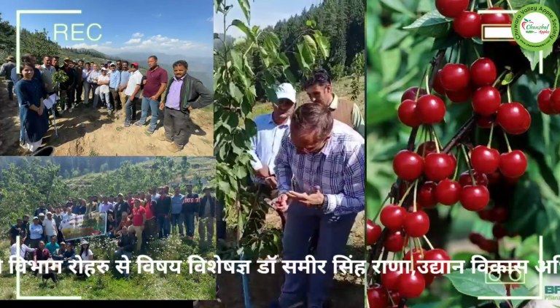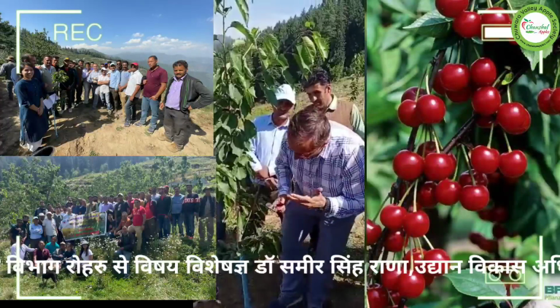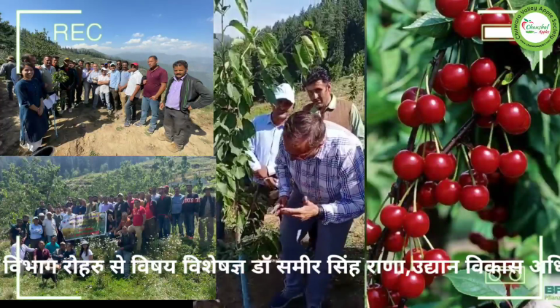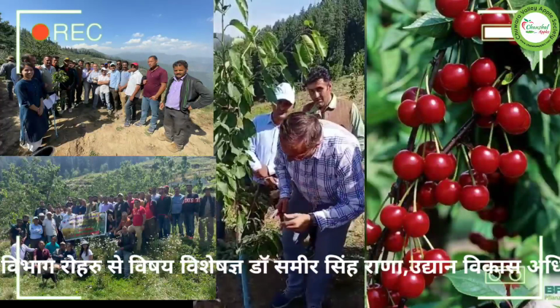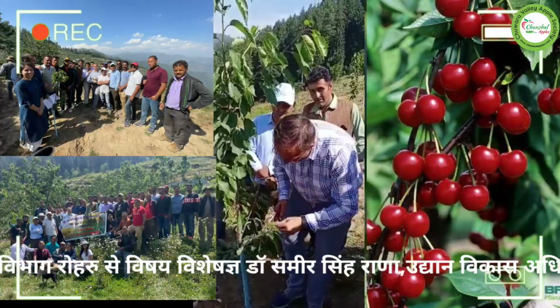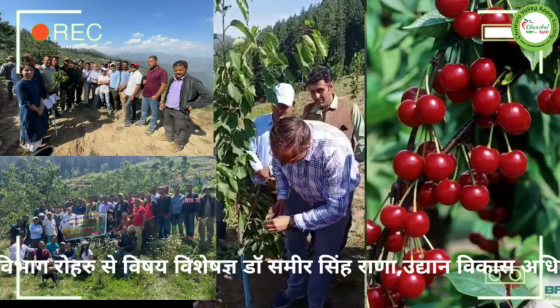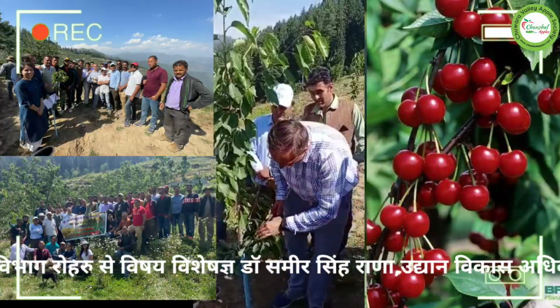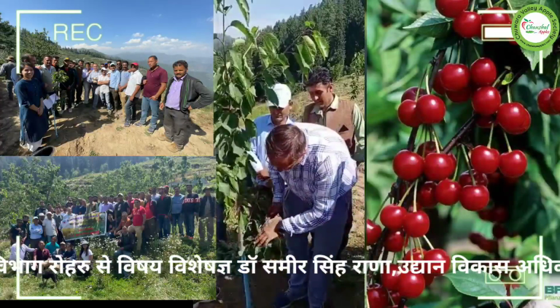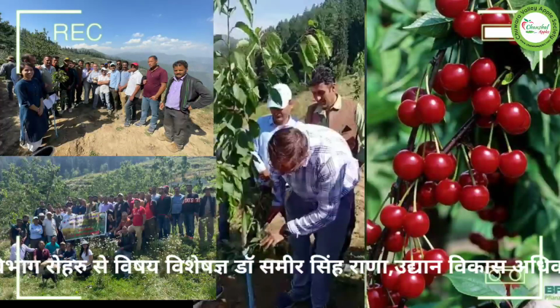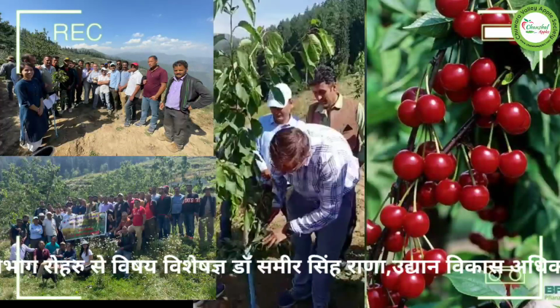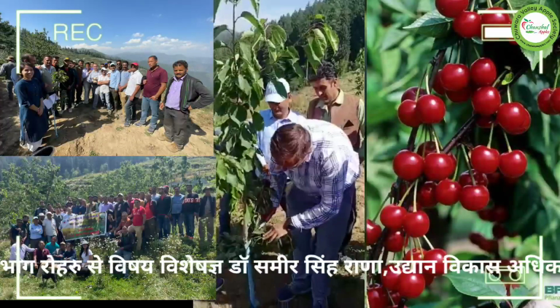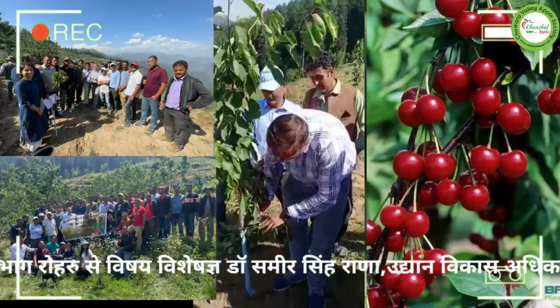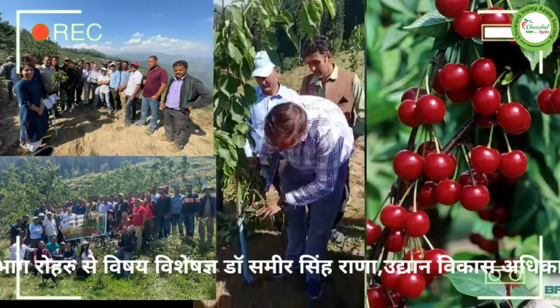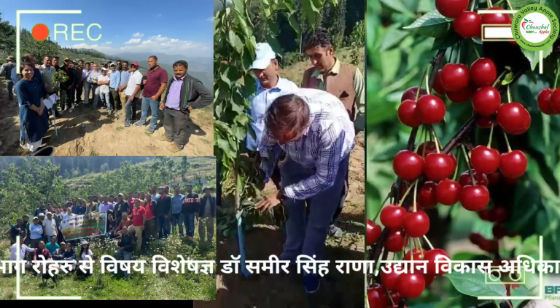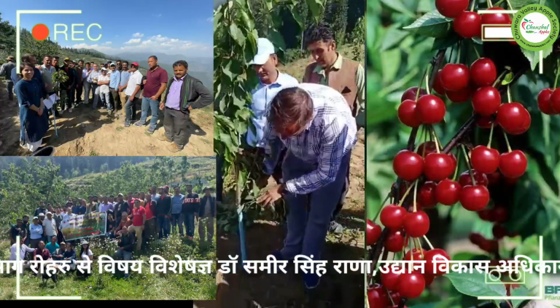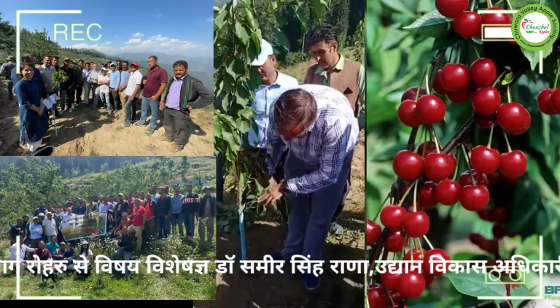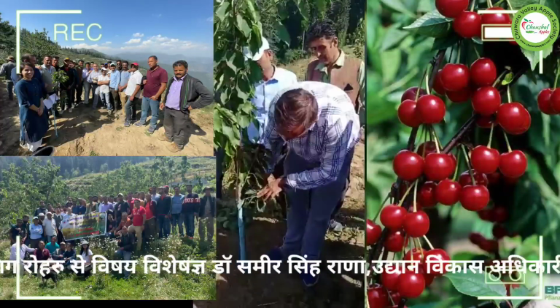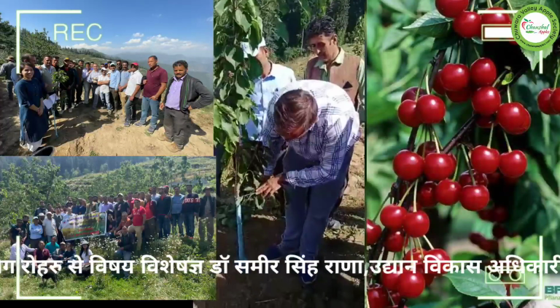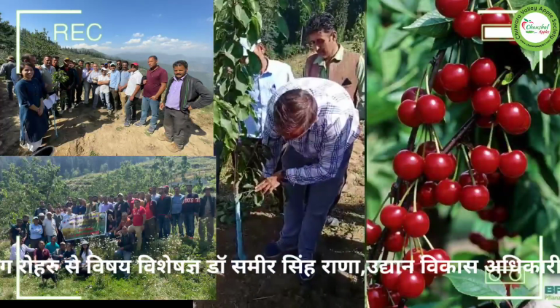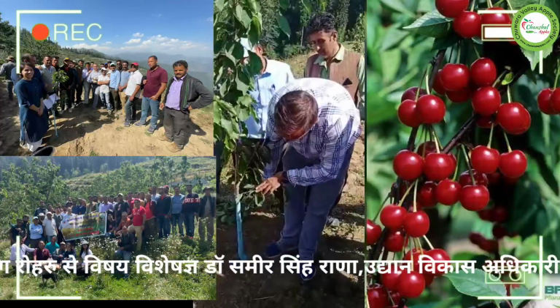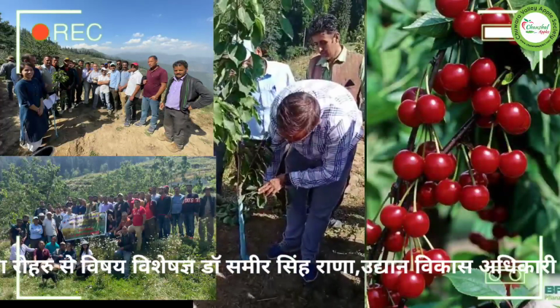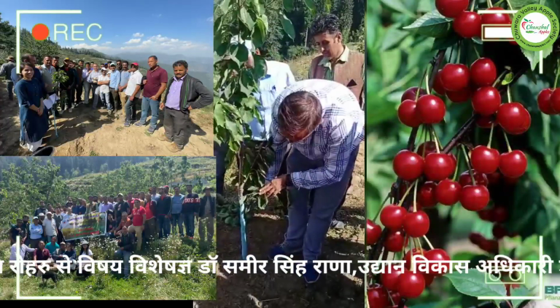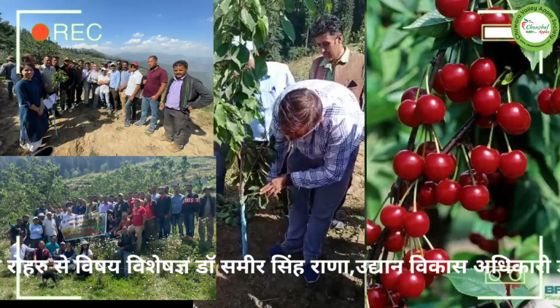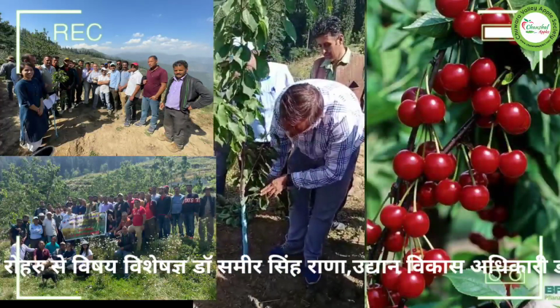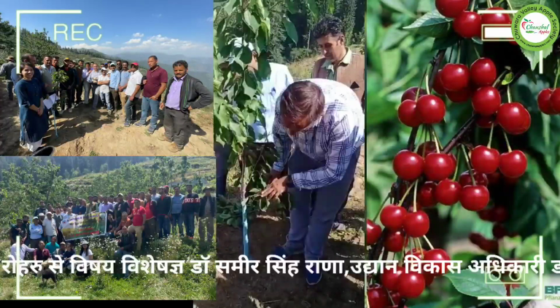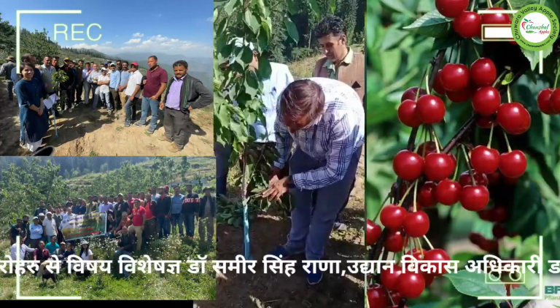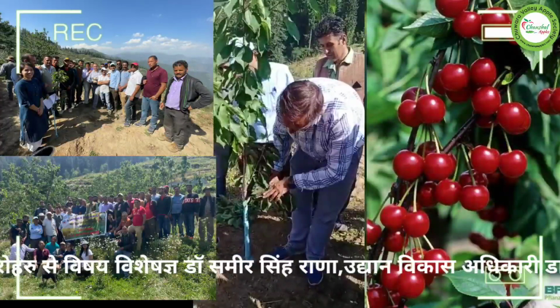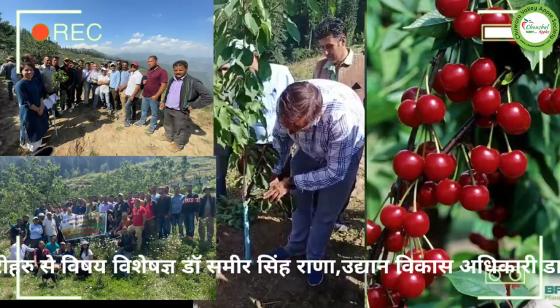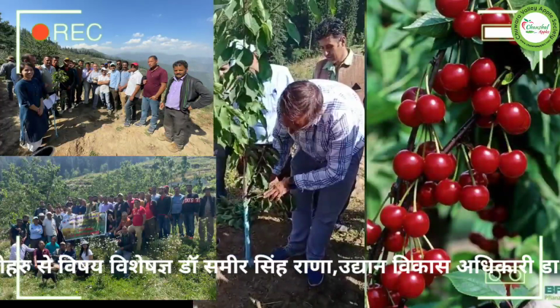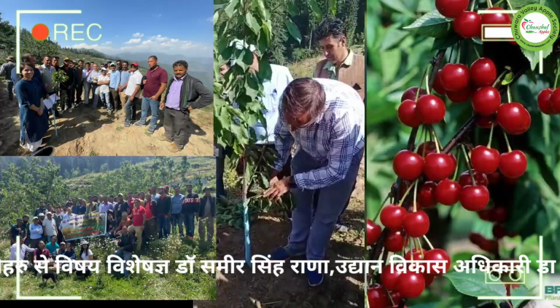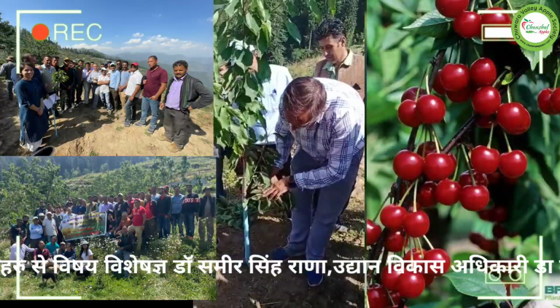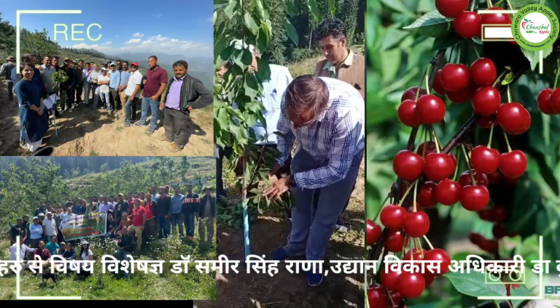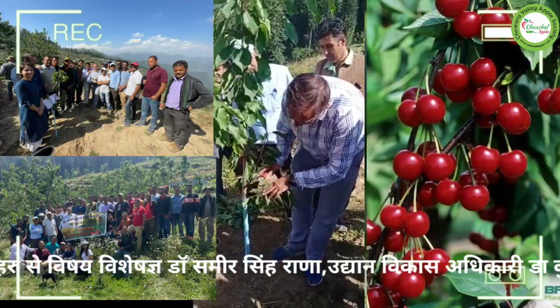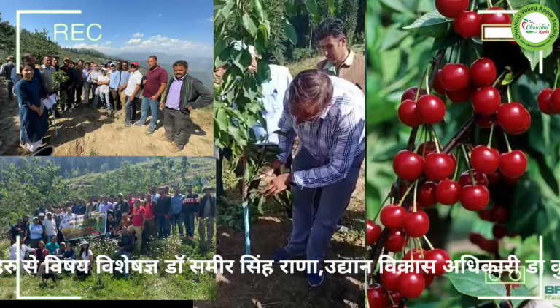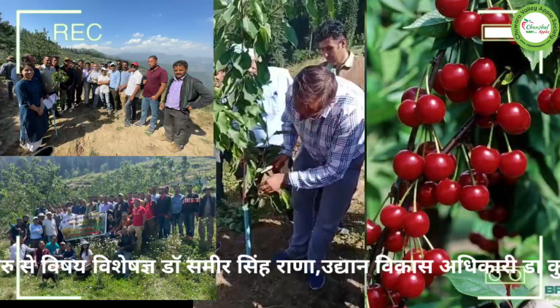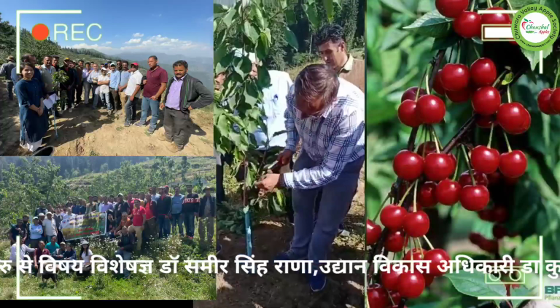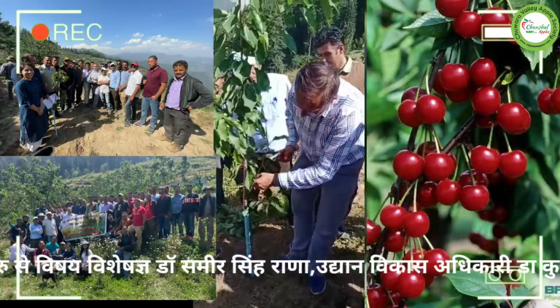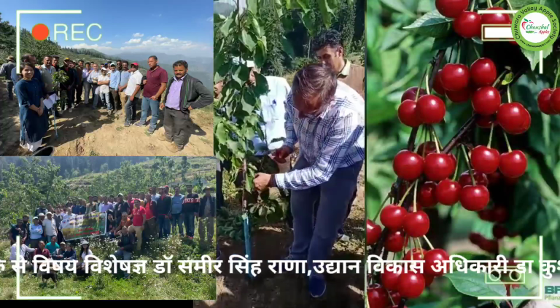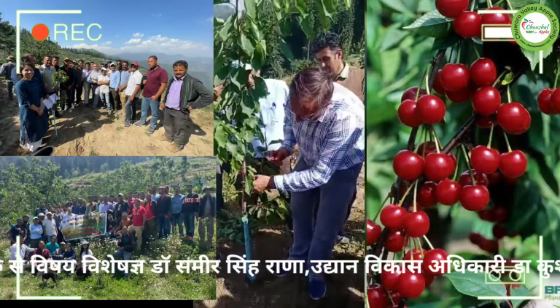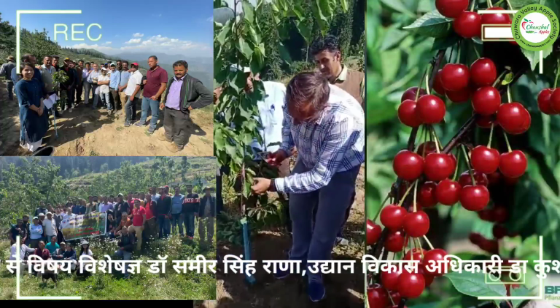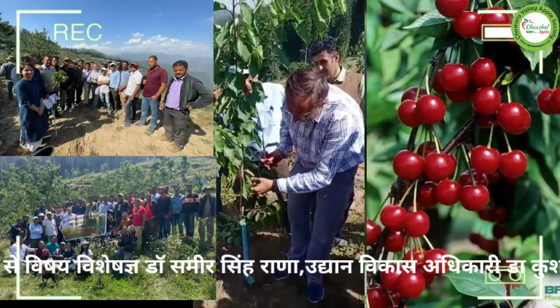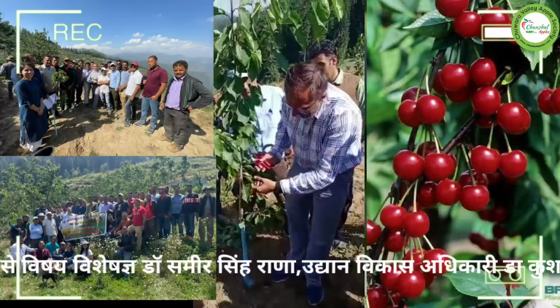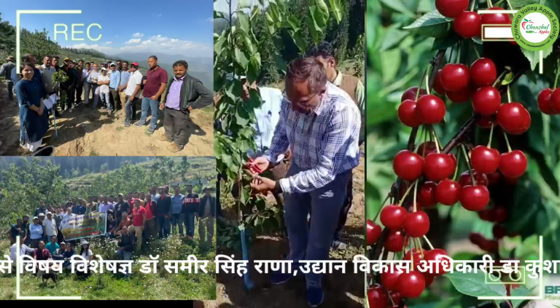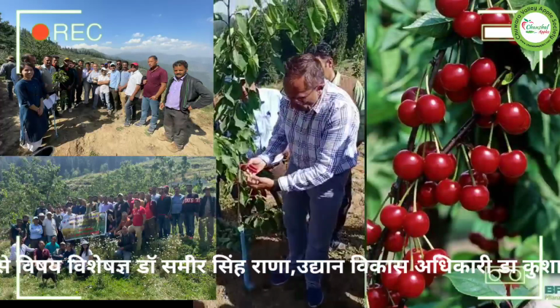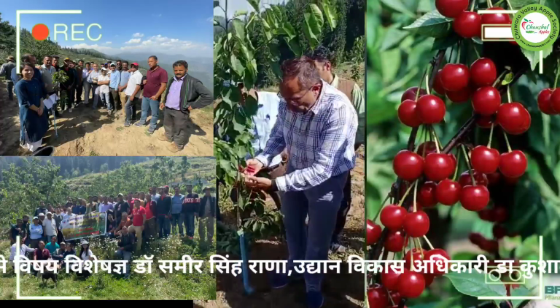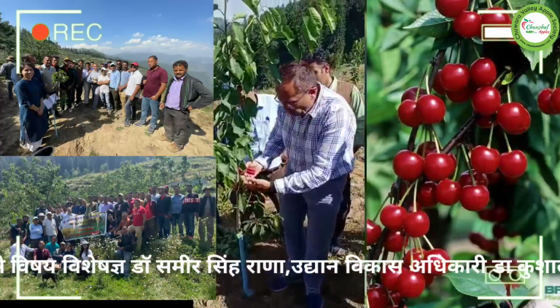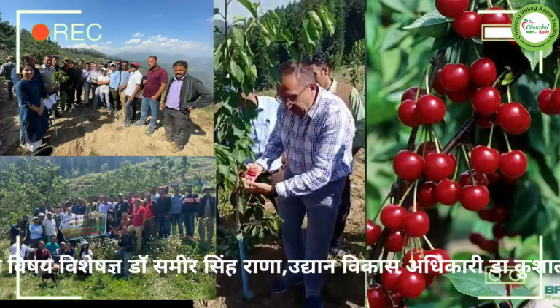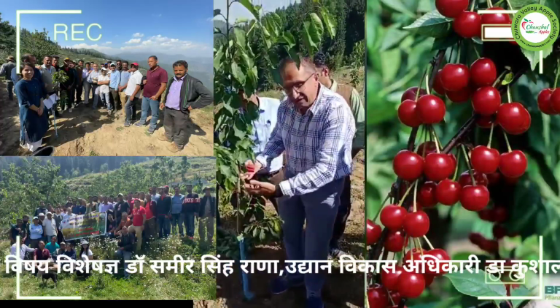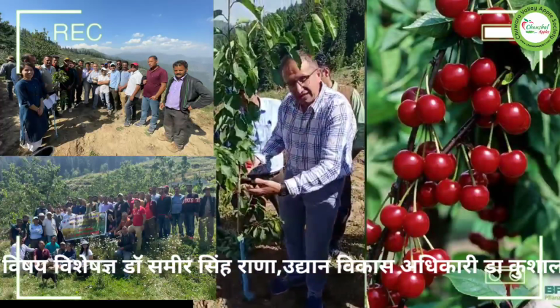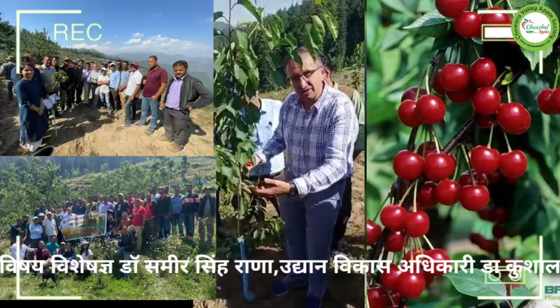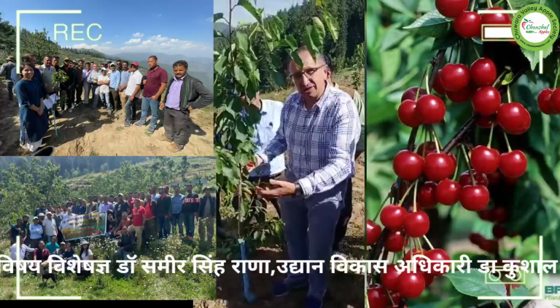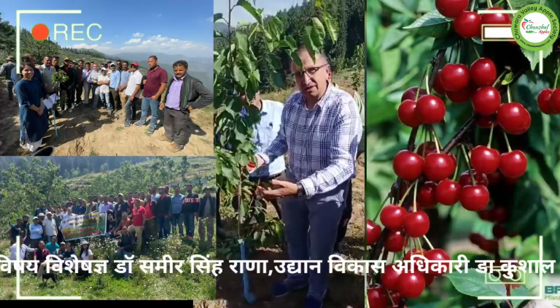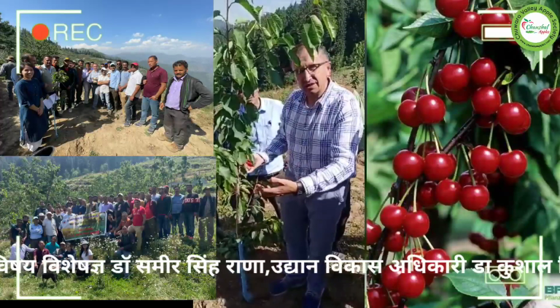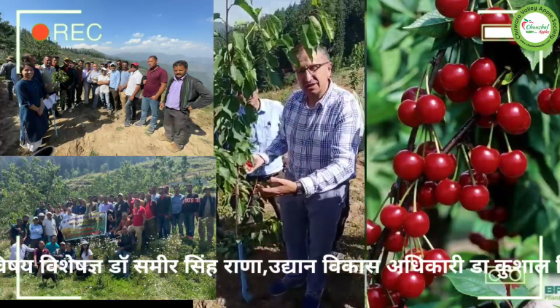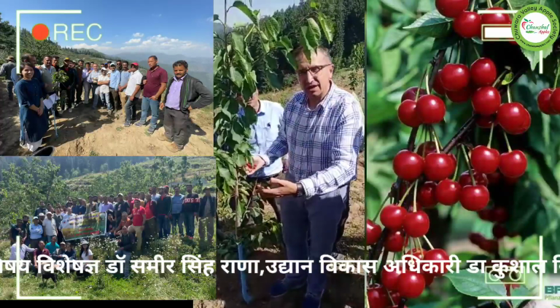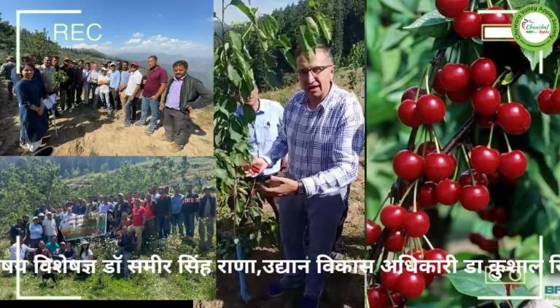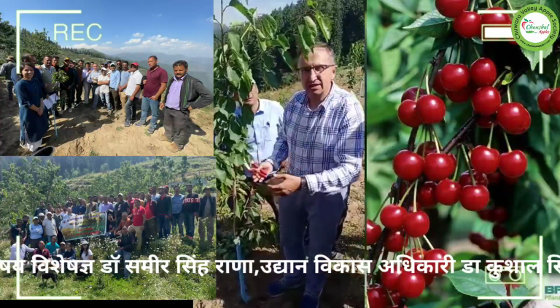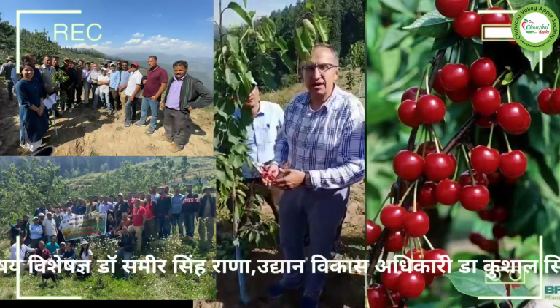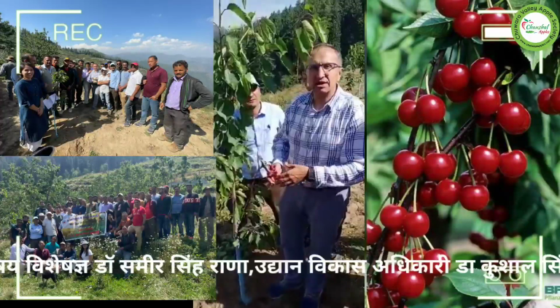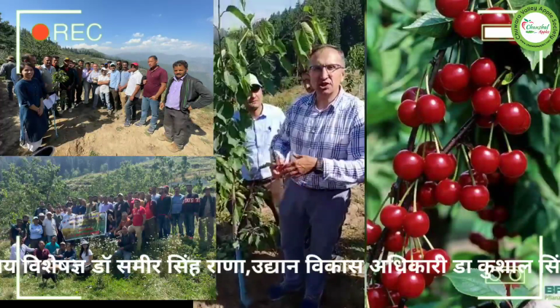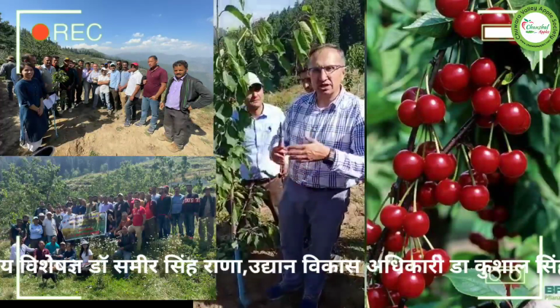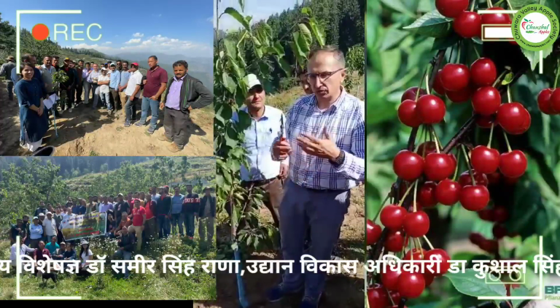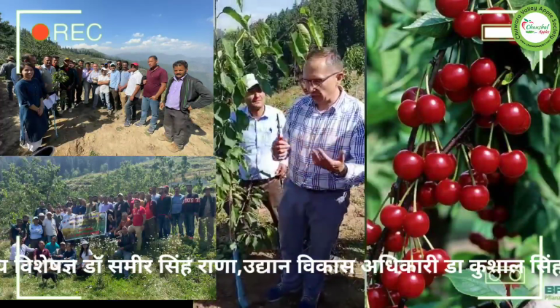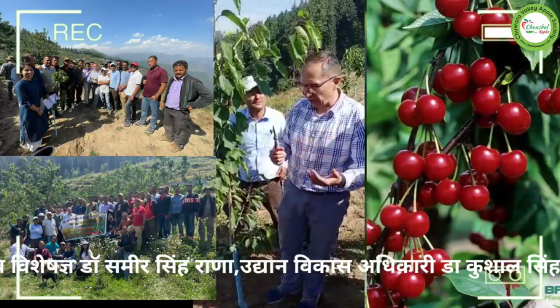Third point: try to notch all buds to have laterals — as many as you can.